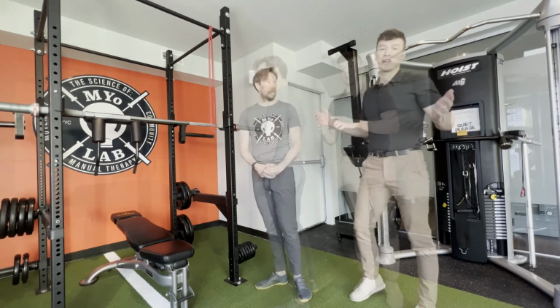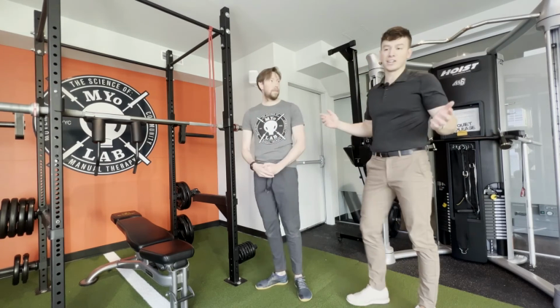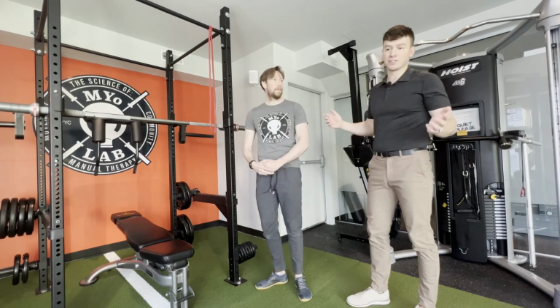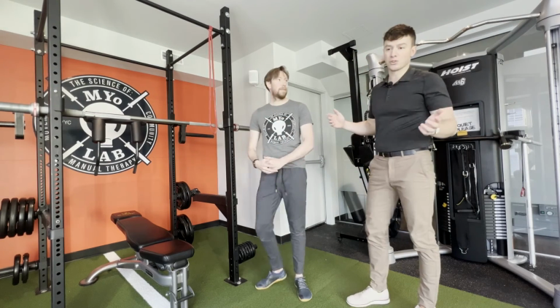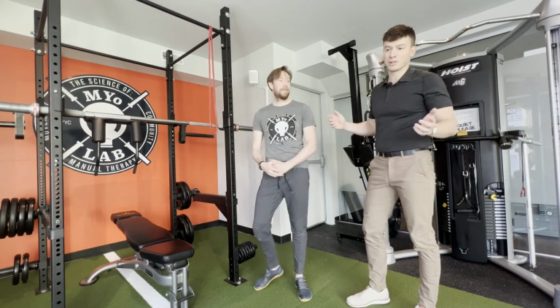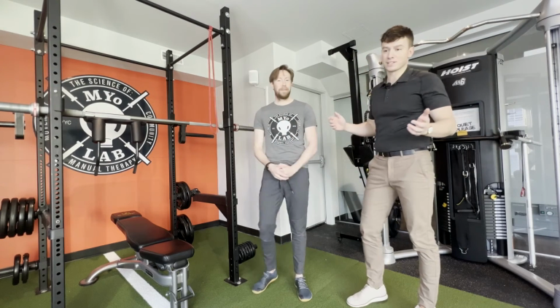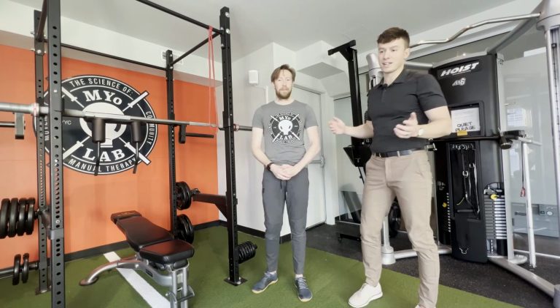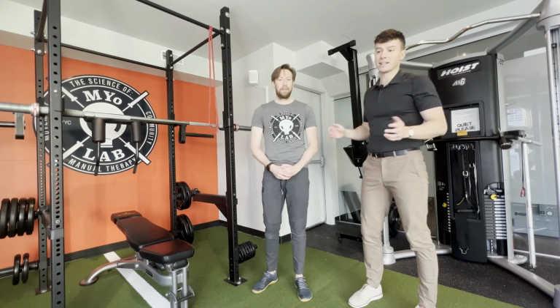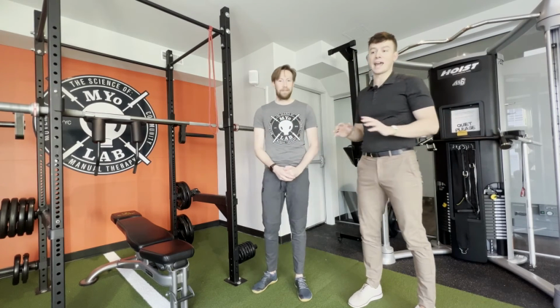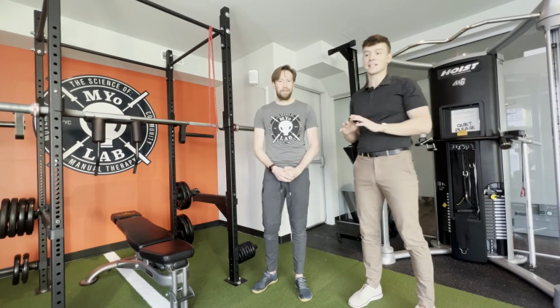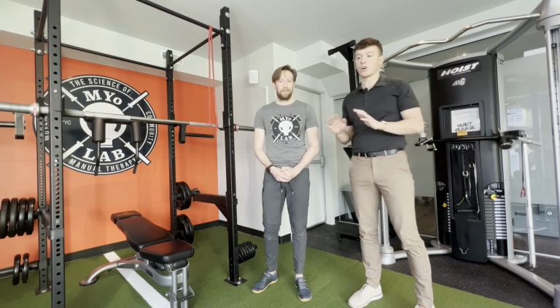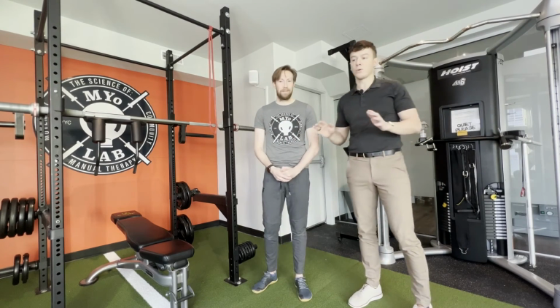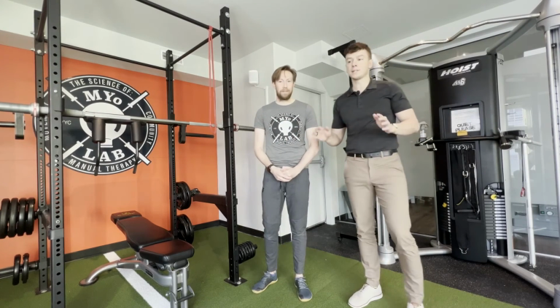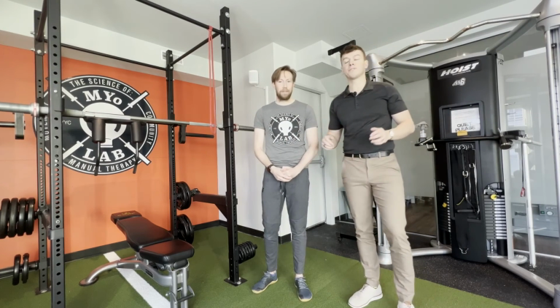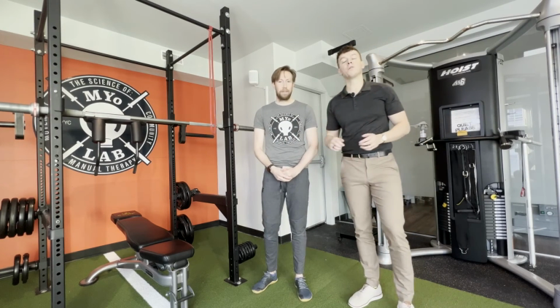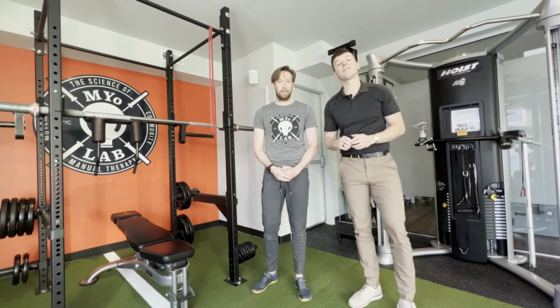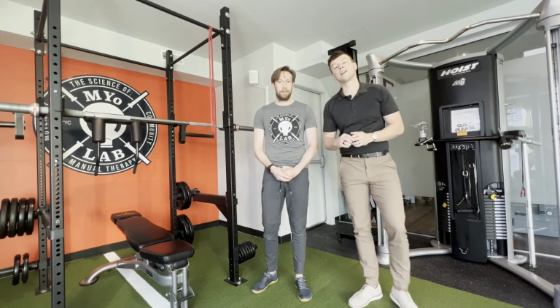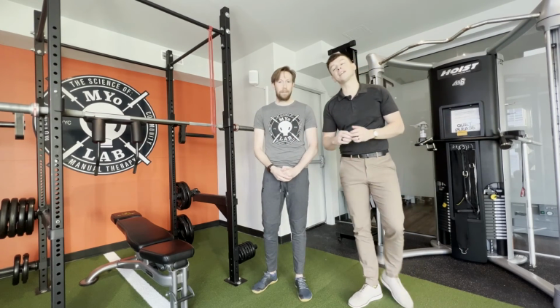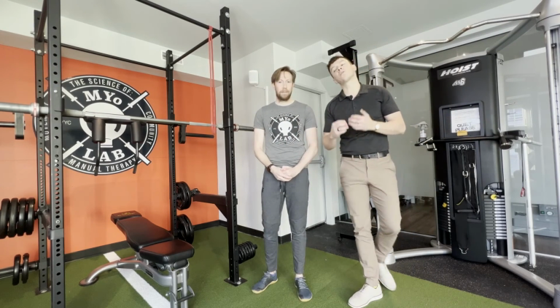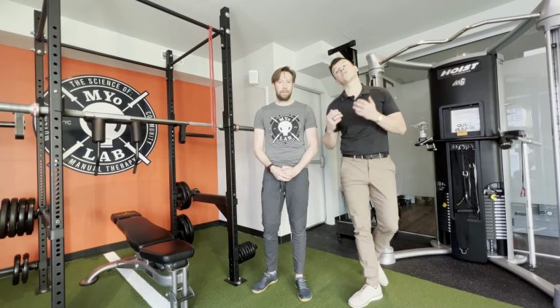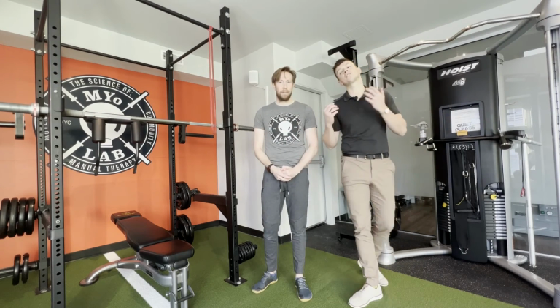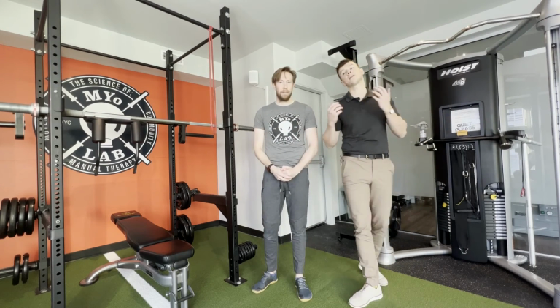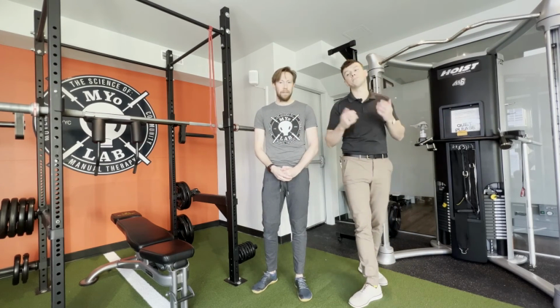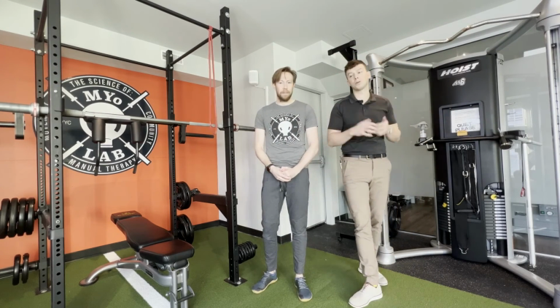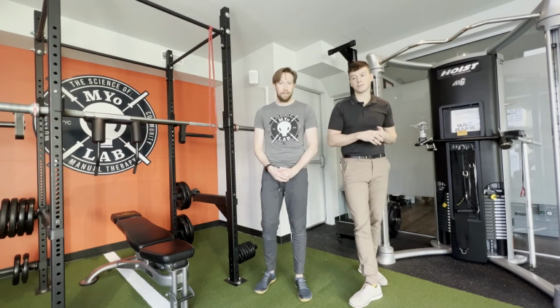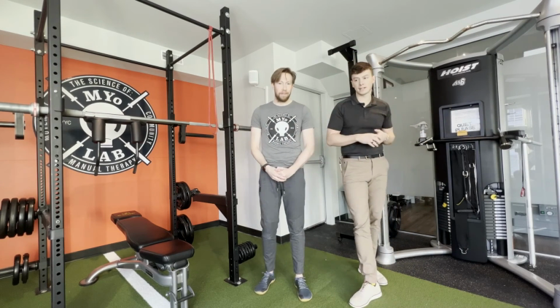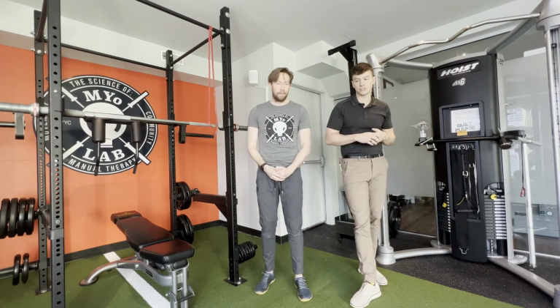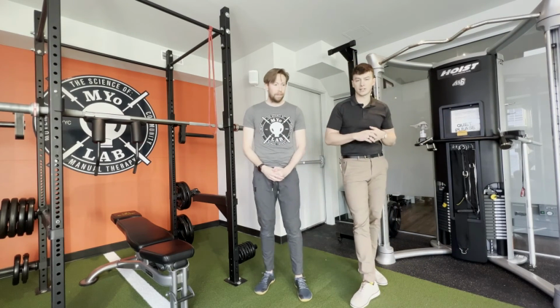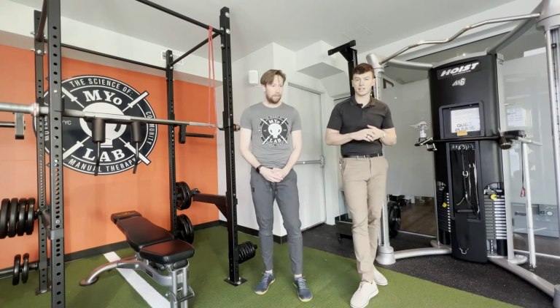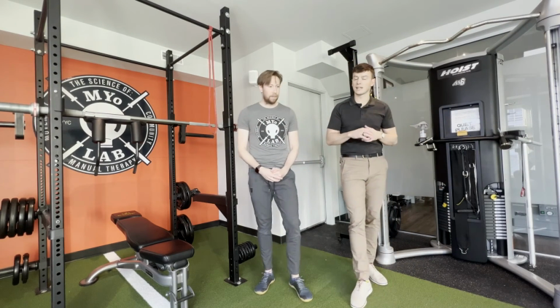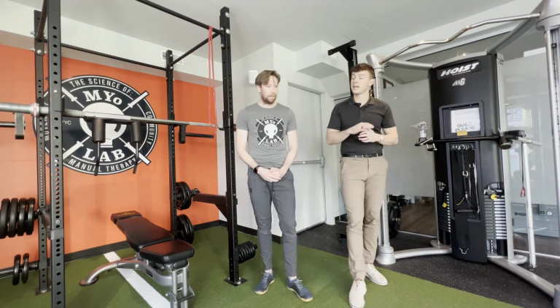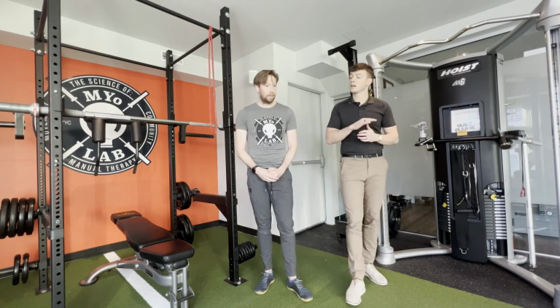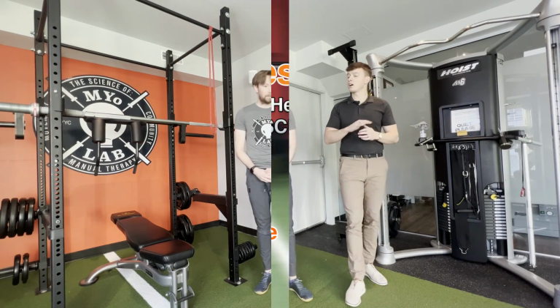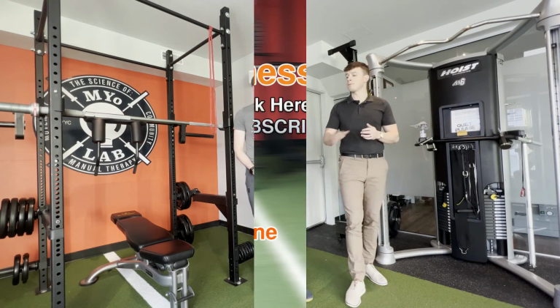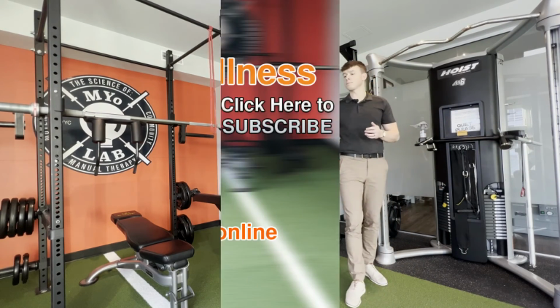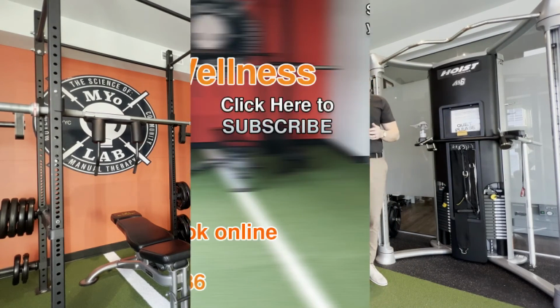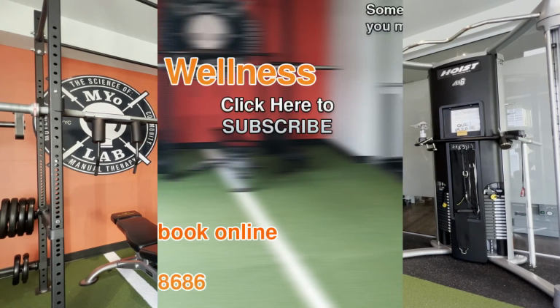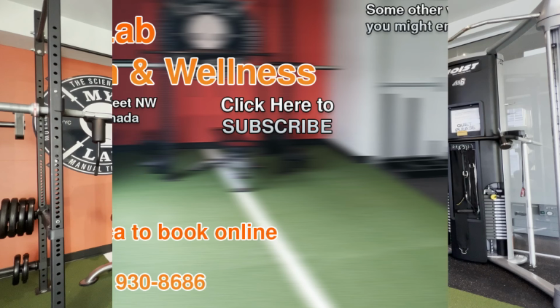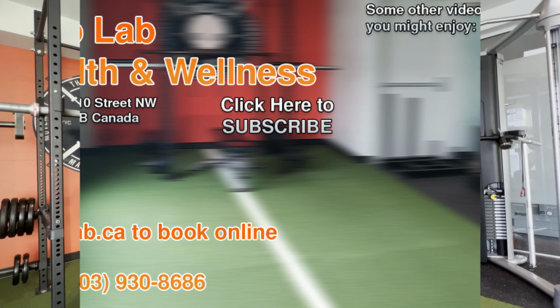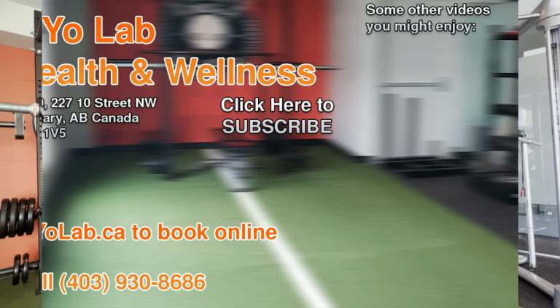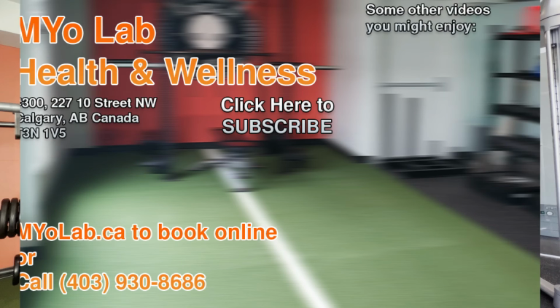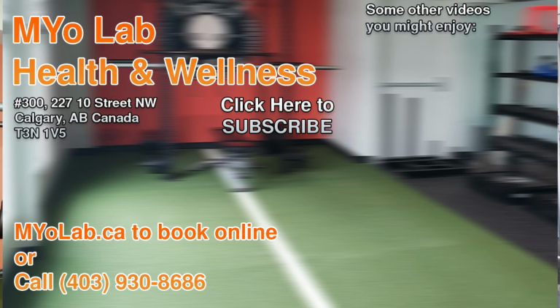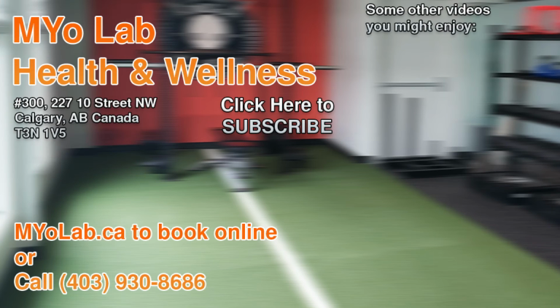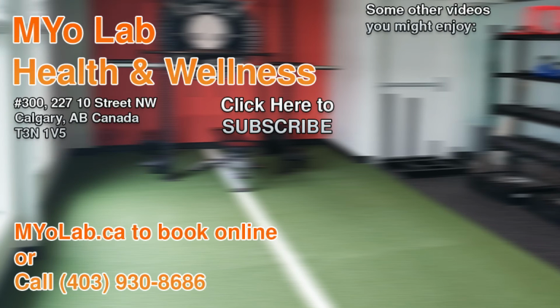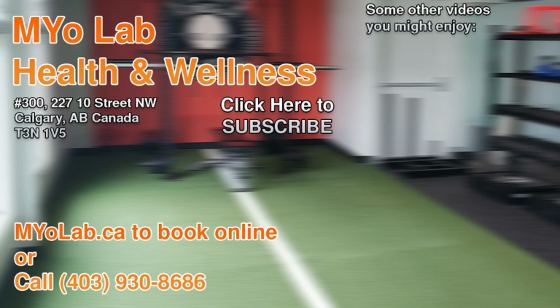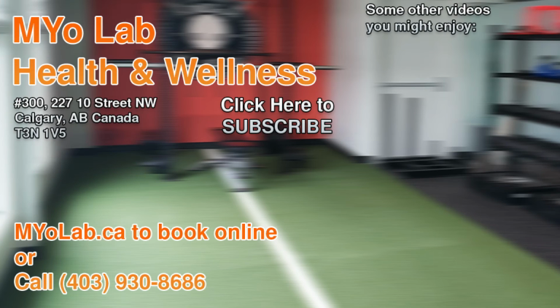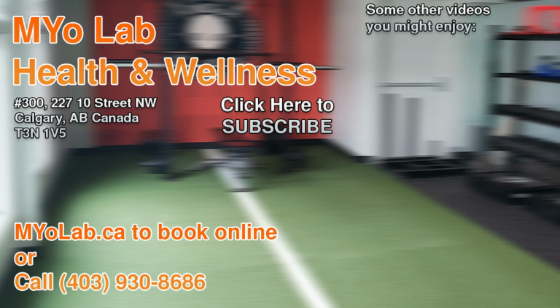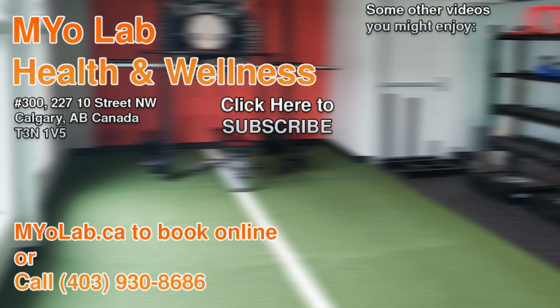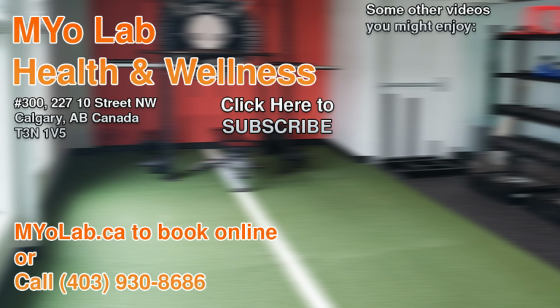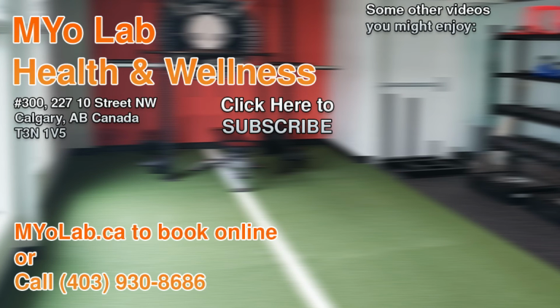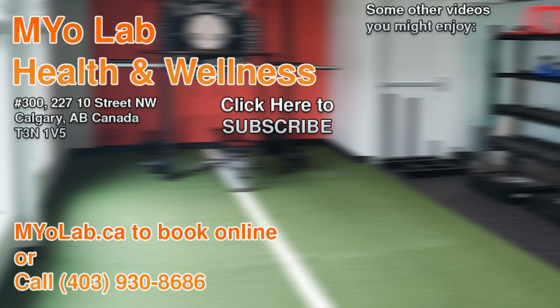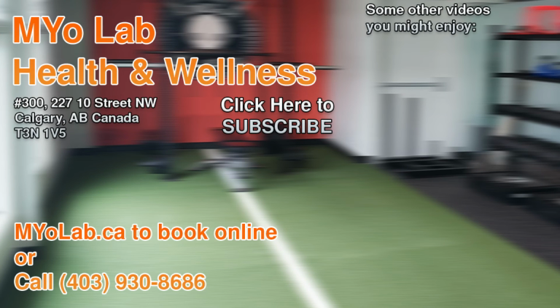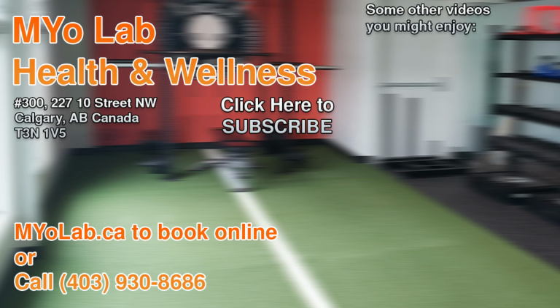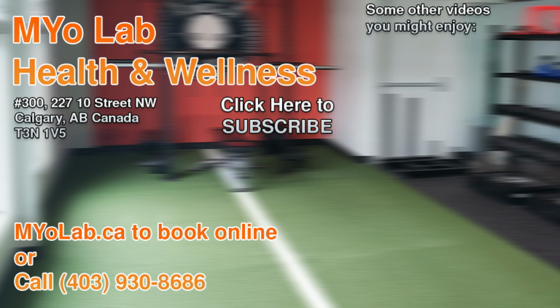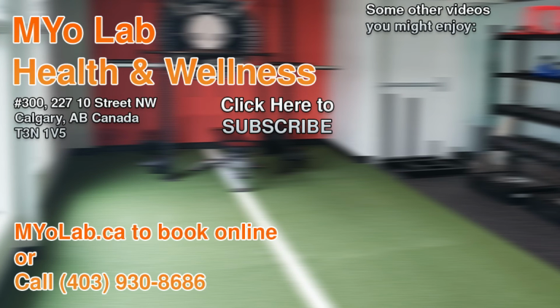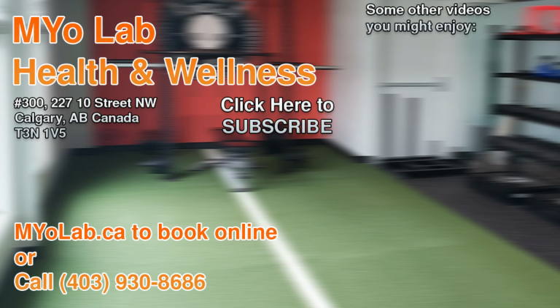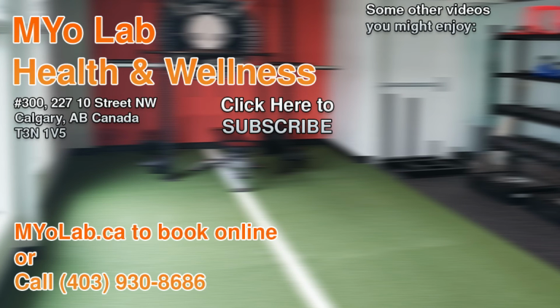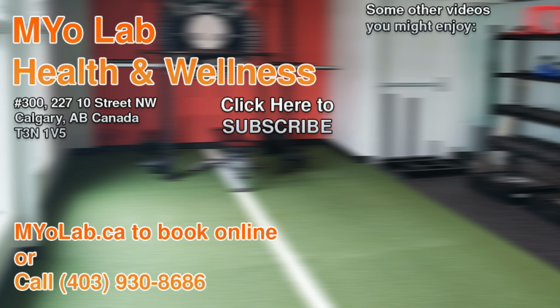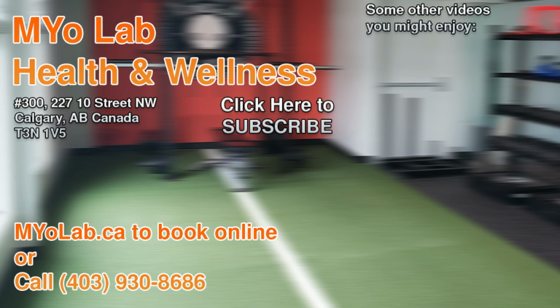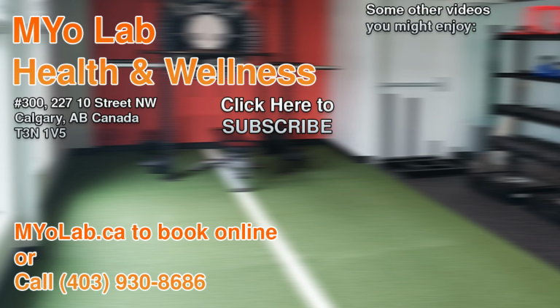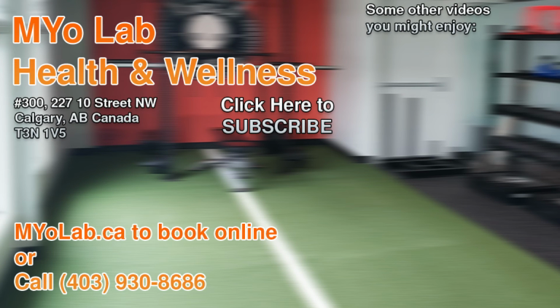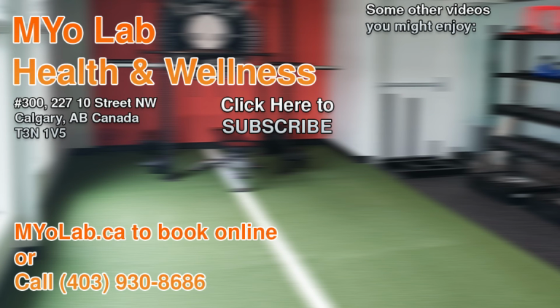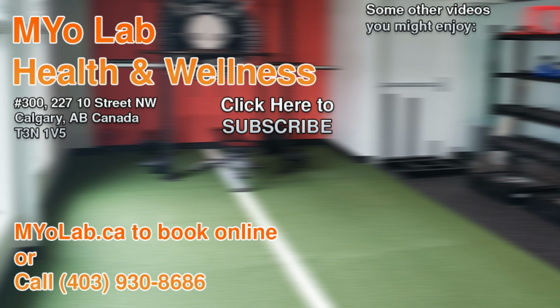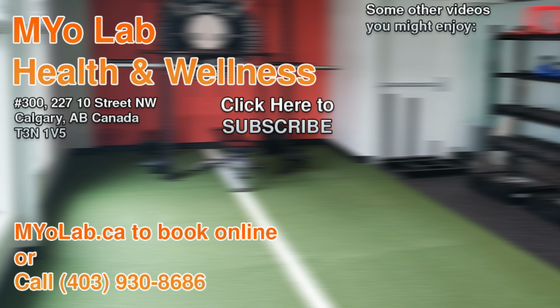Thank you for joining us today. And as always, if you have any questions about the exercise, comment below, message us on Instagram, or email us at info@myolab.ca.